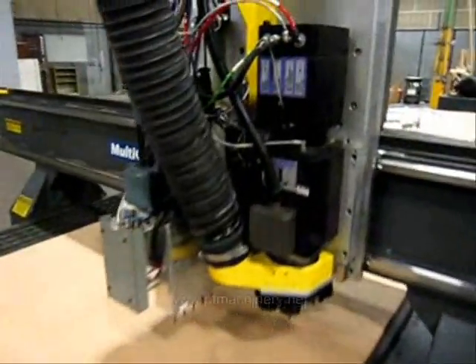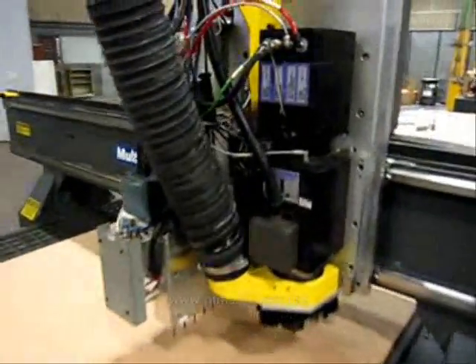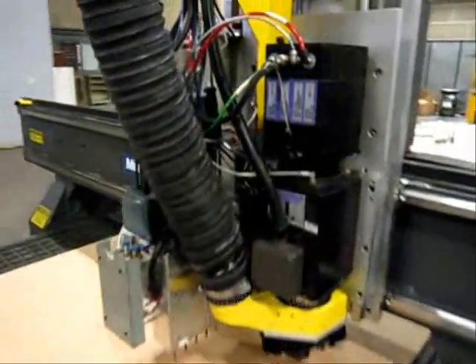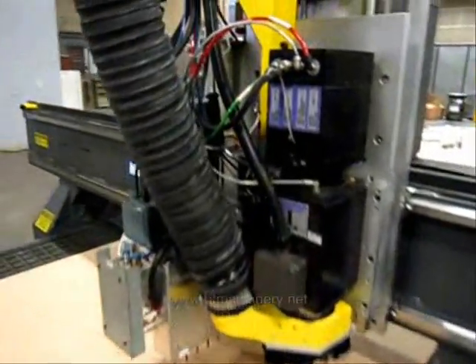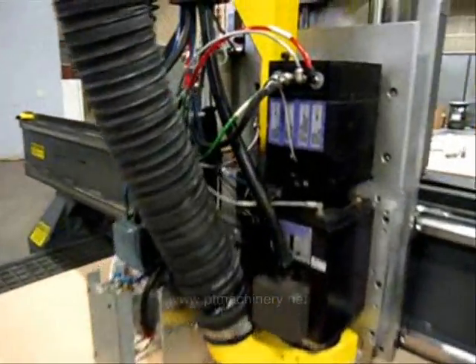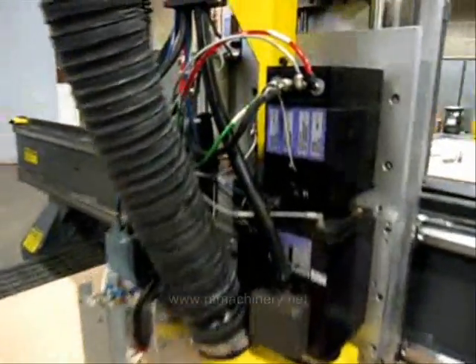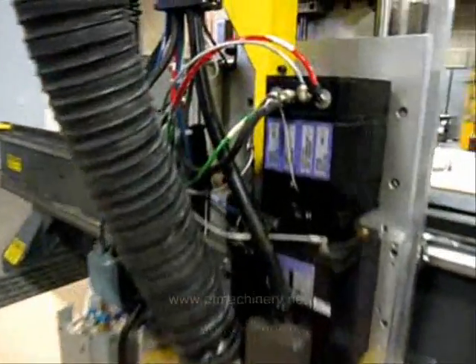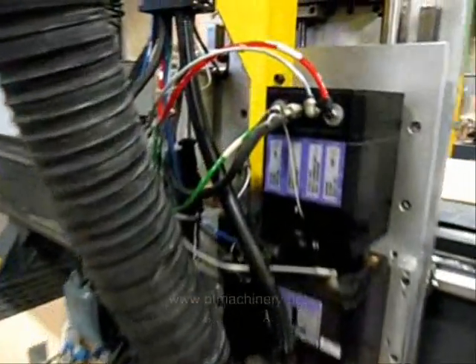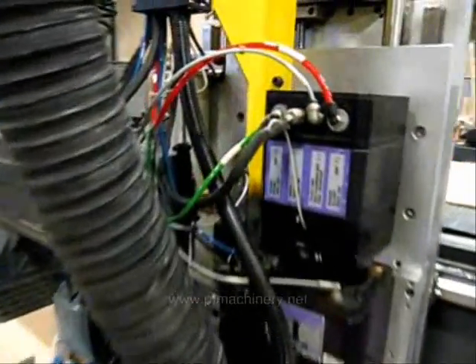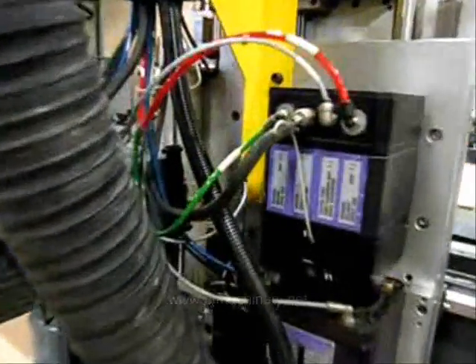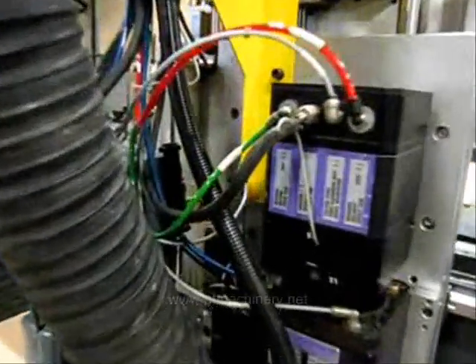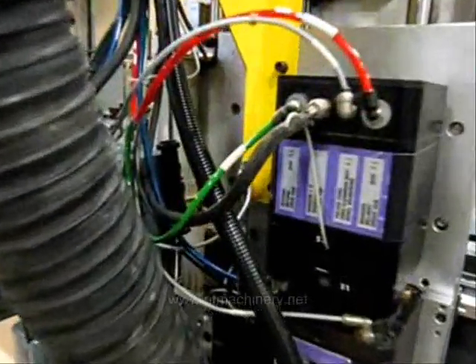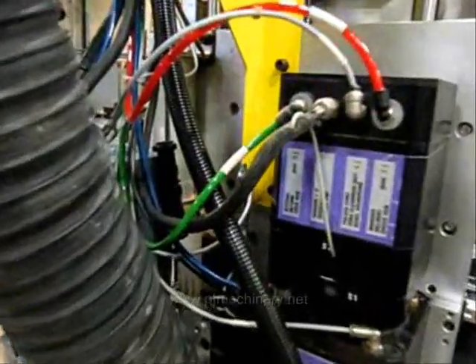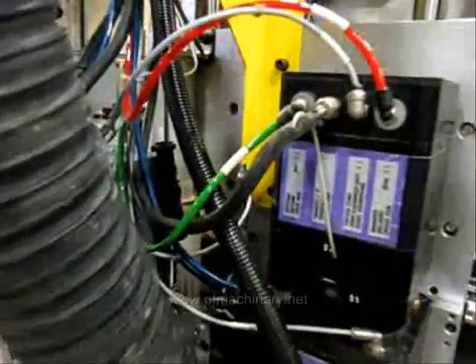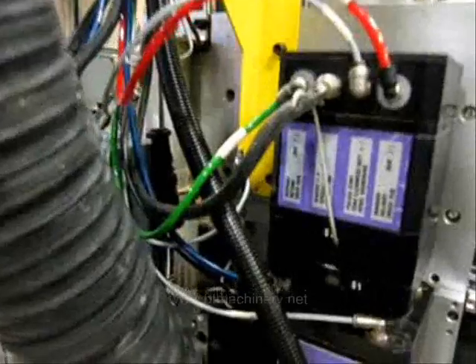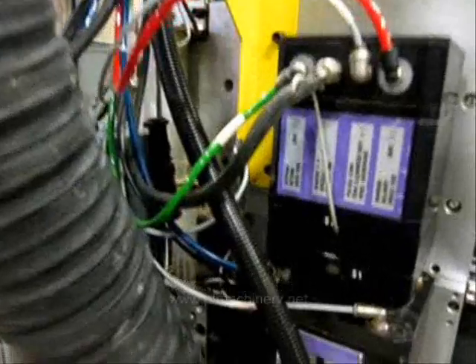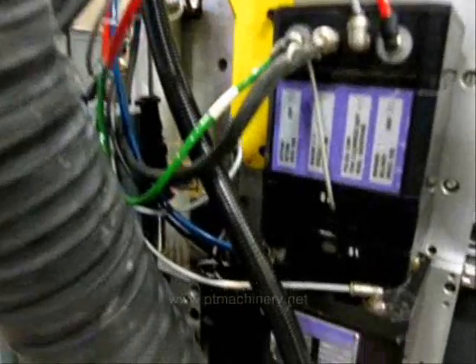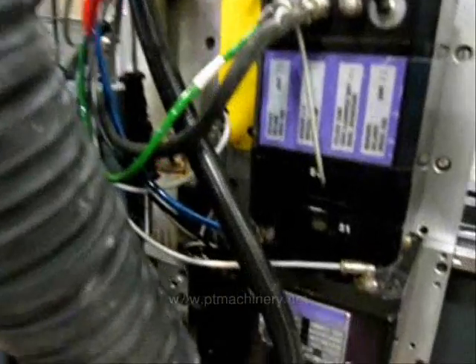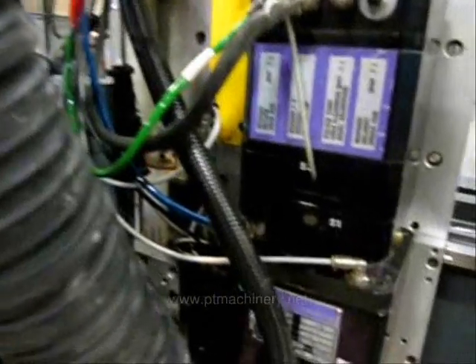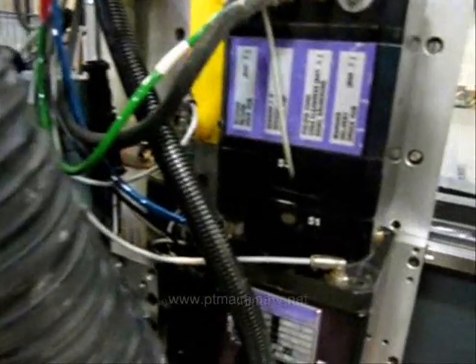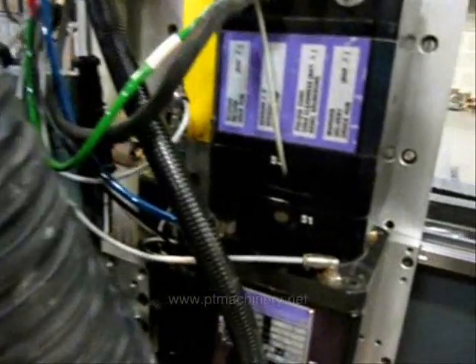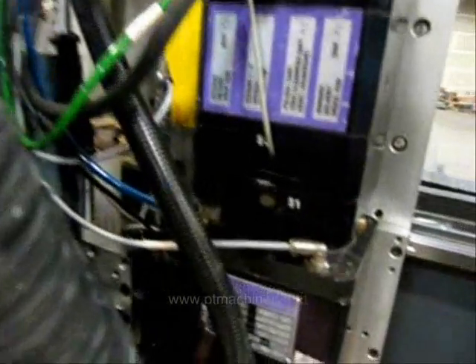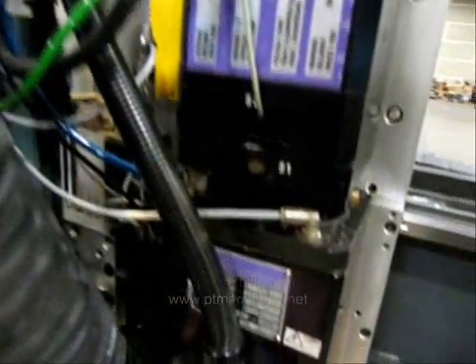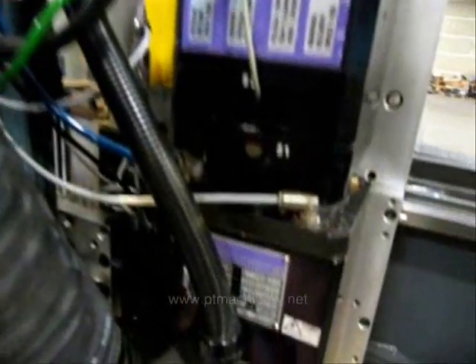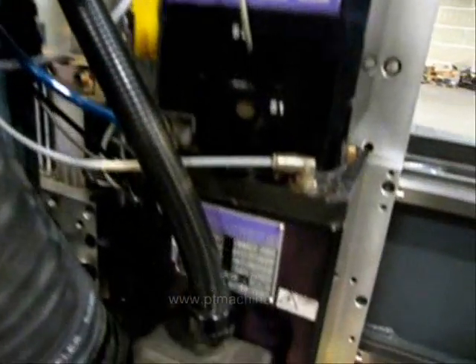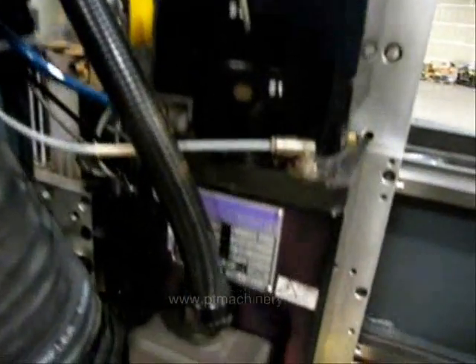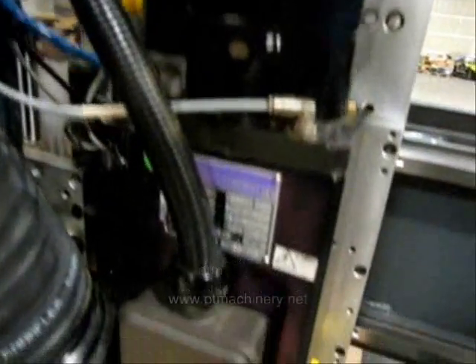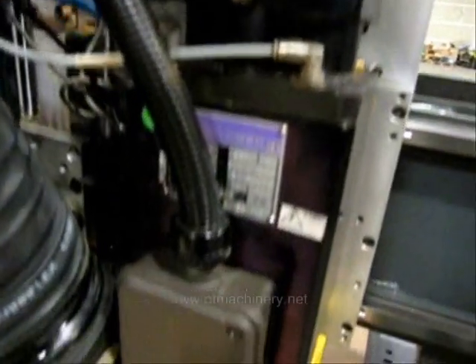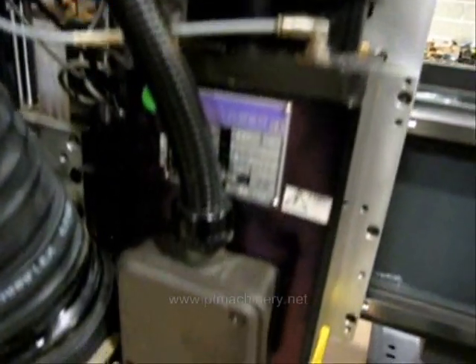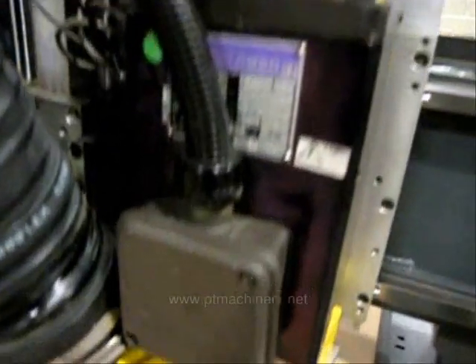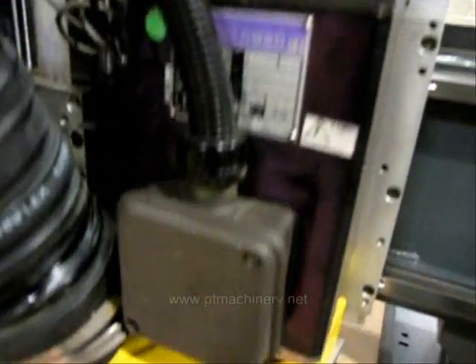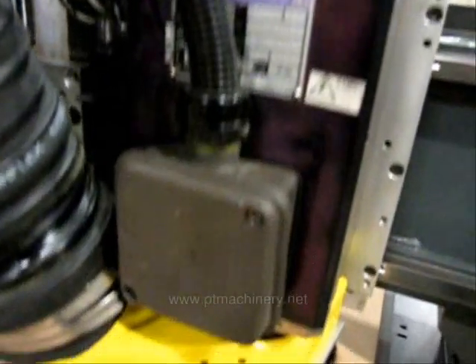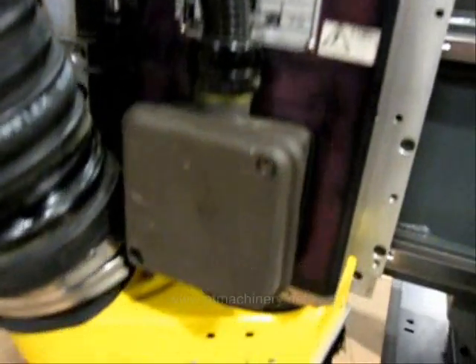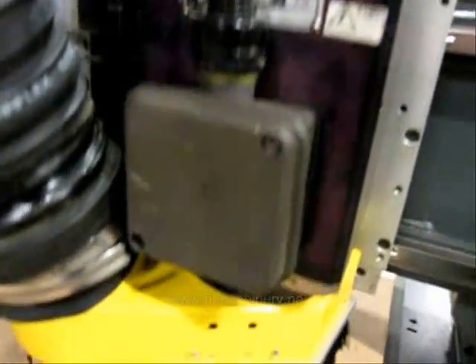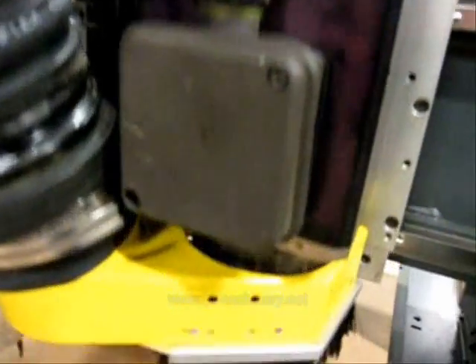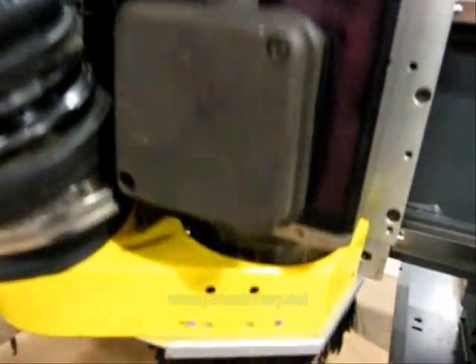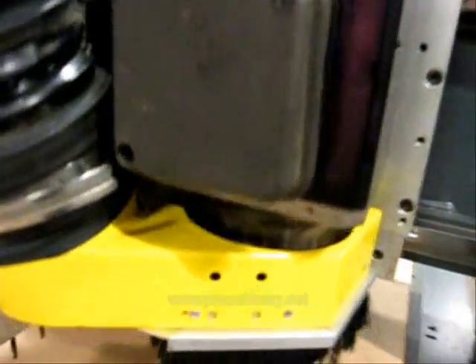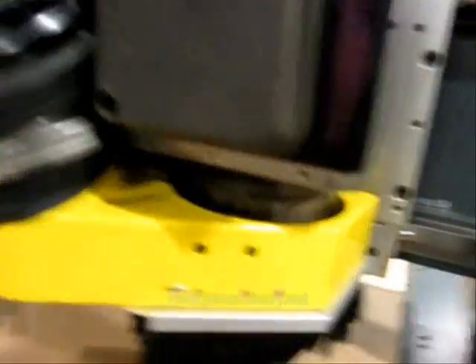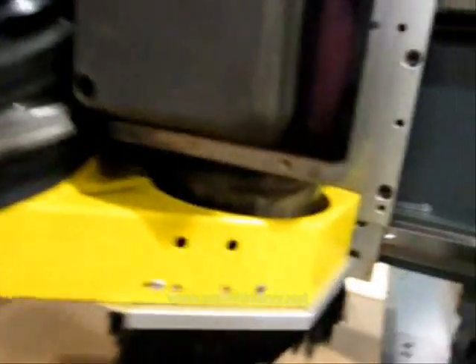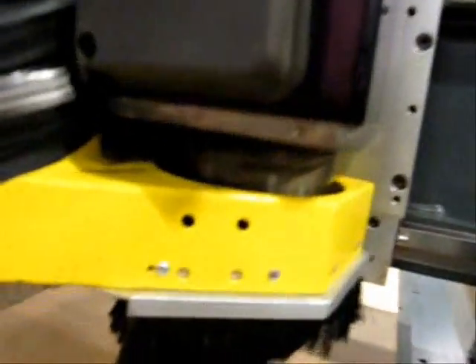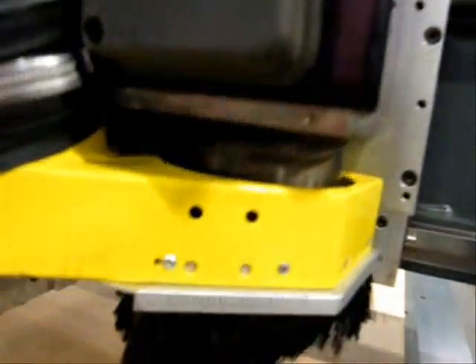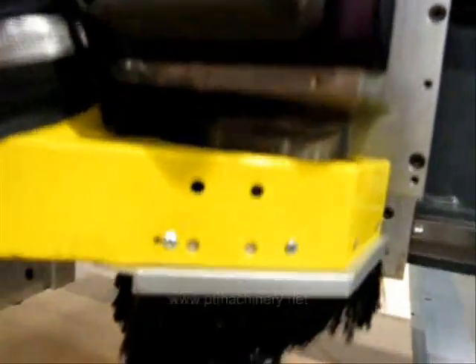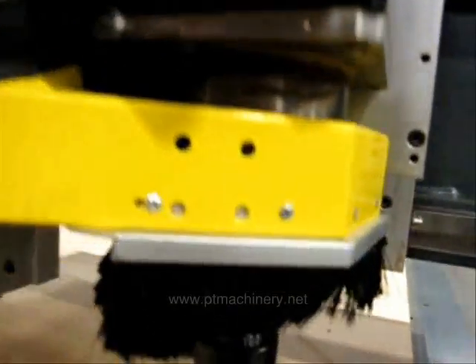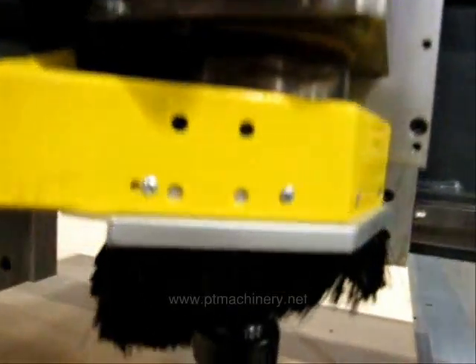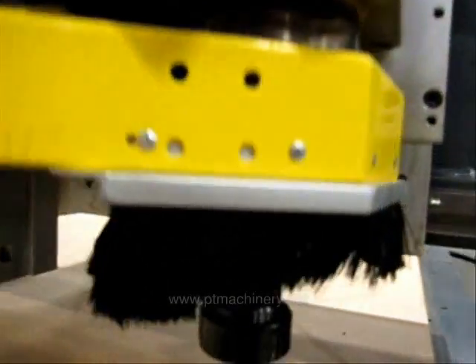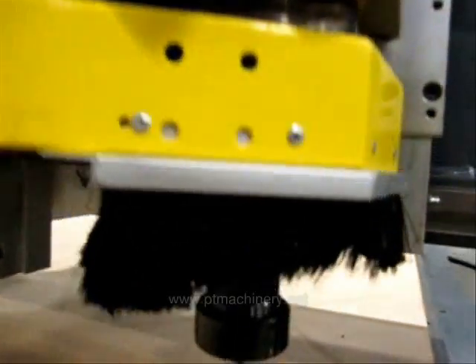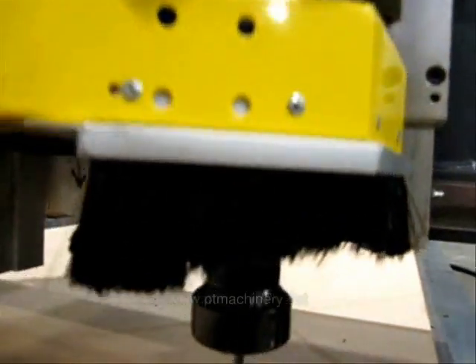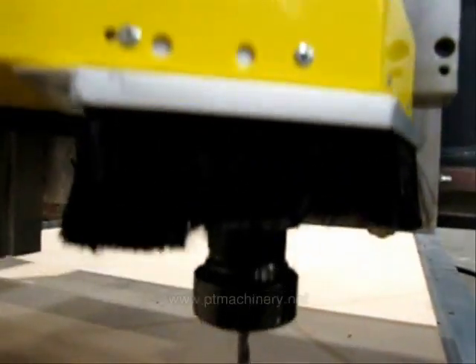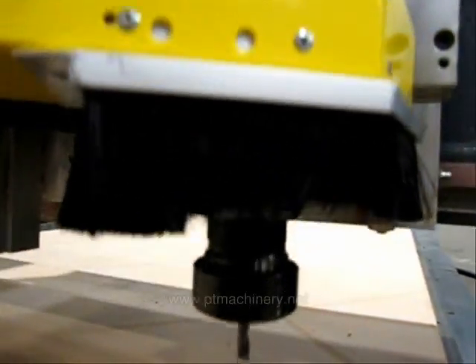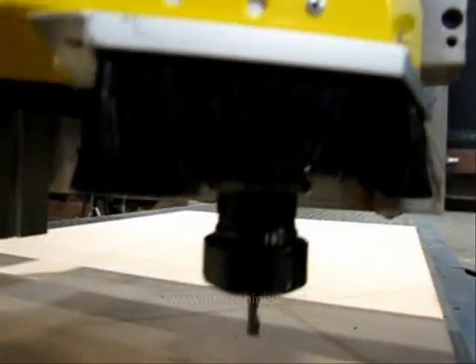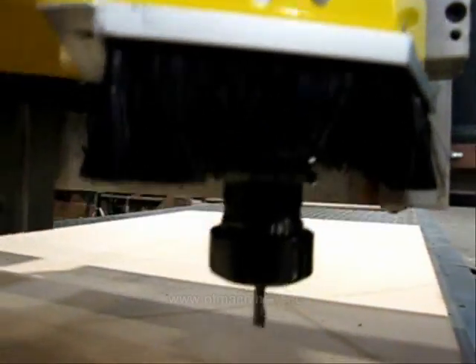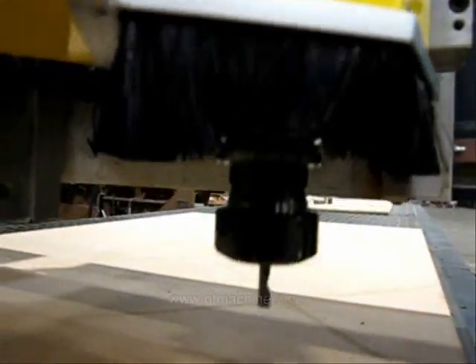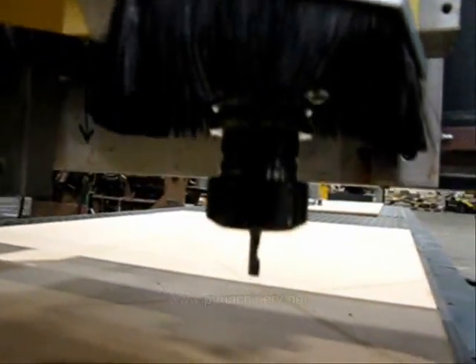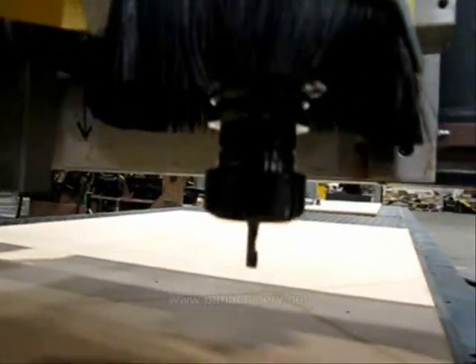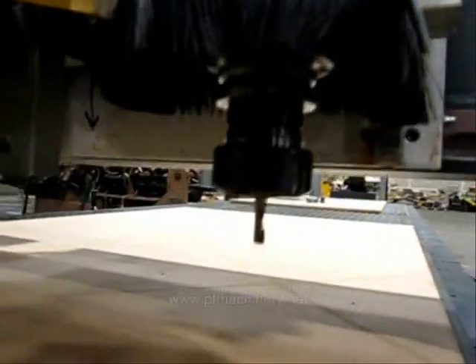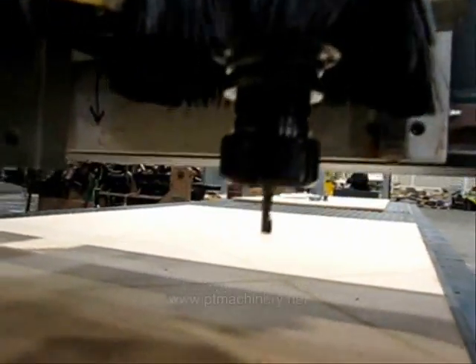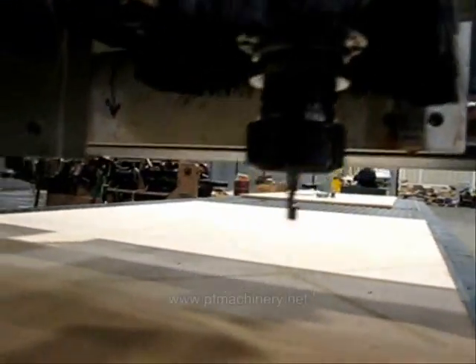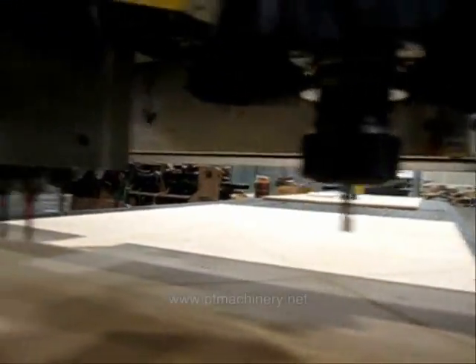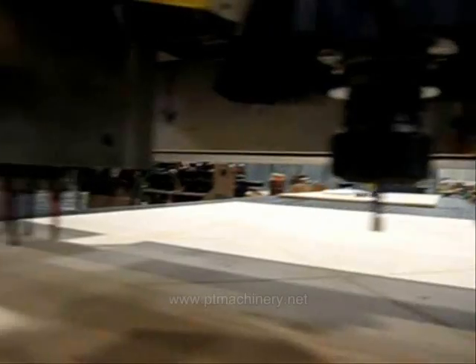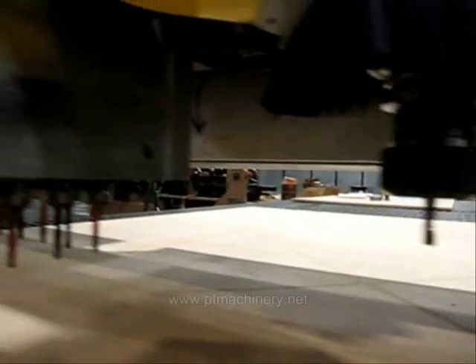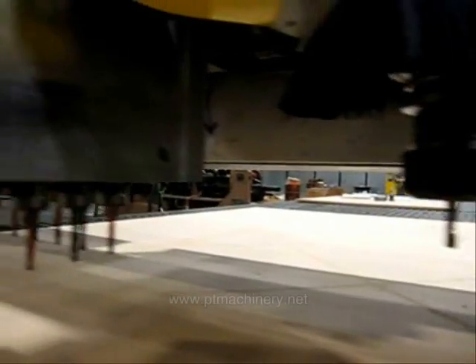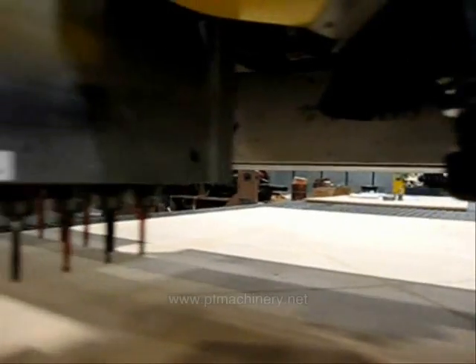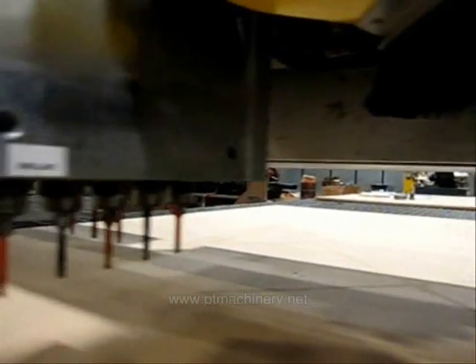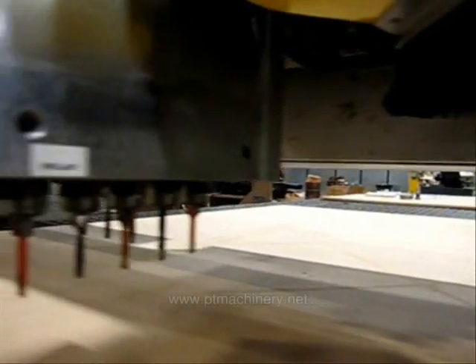Here's a close-up of that 10-horsepower Columbo spindle. We're using ISO 30 tool holders and ER-32 collets.